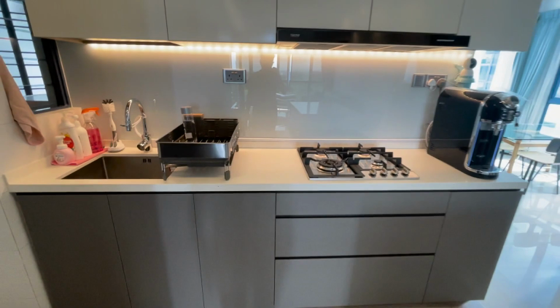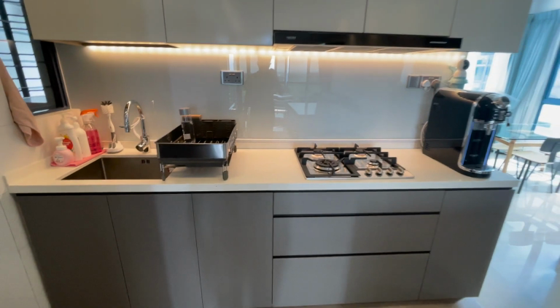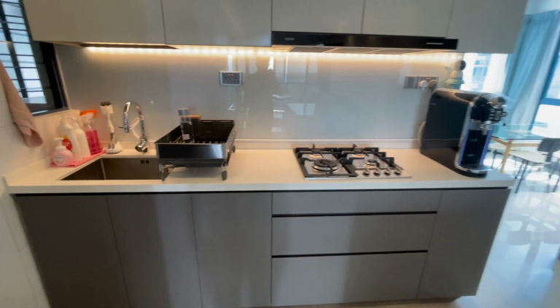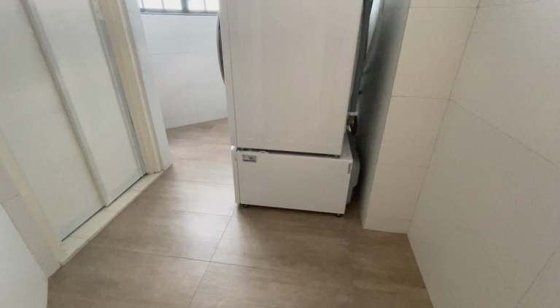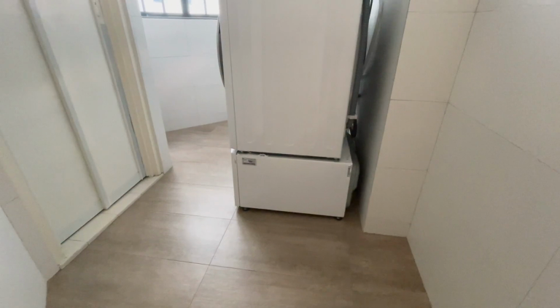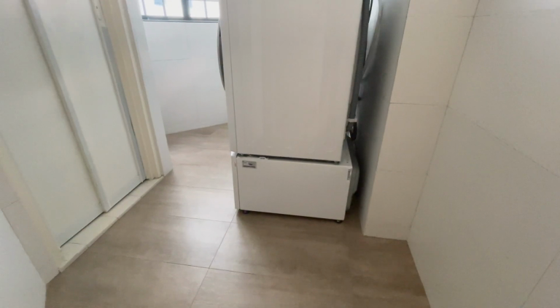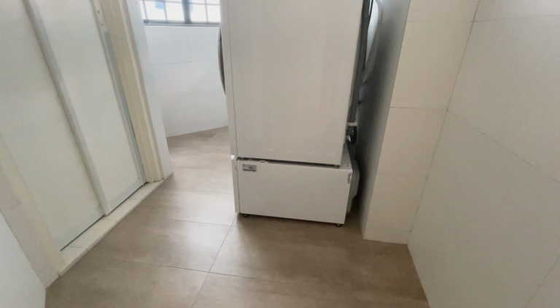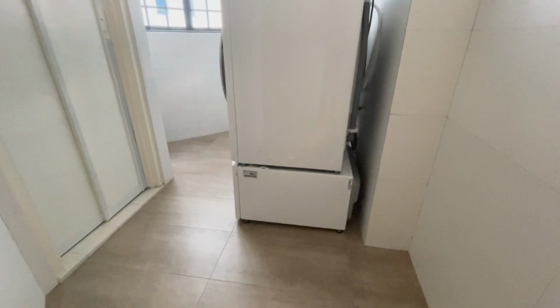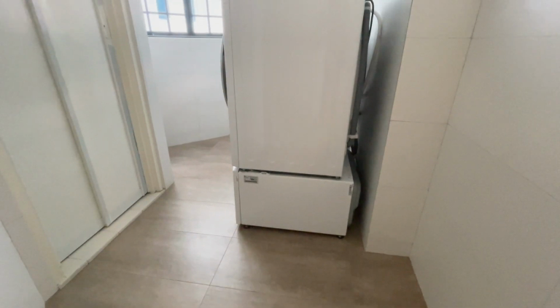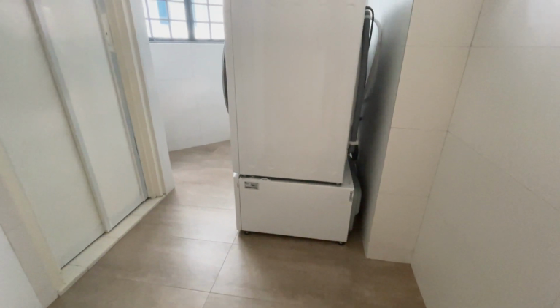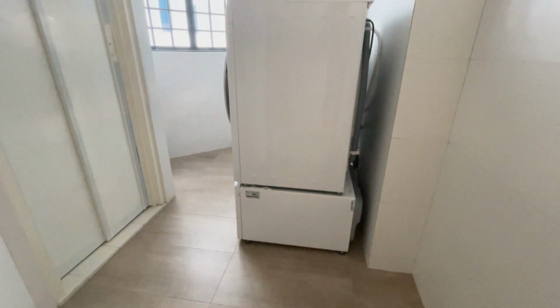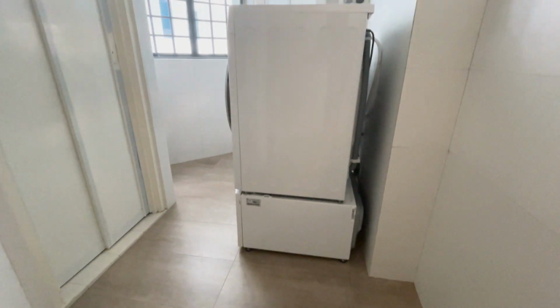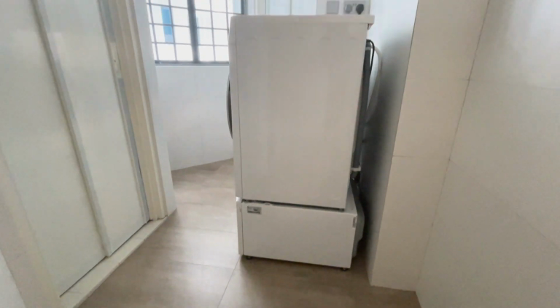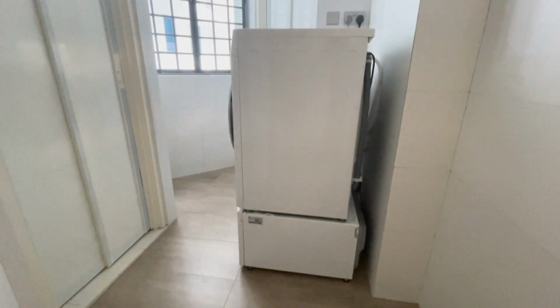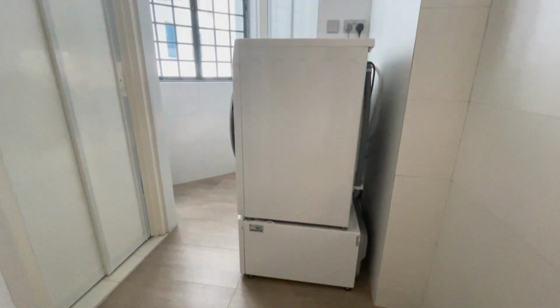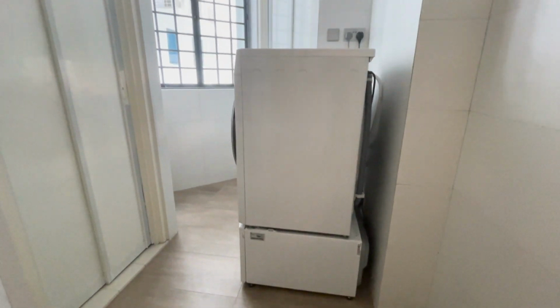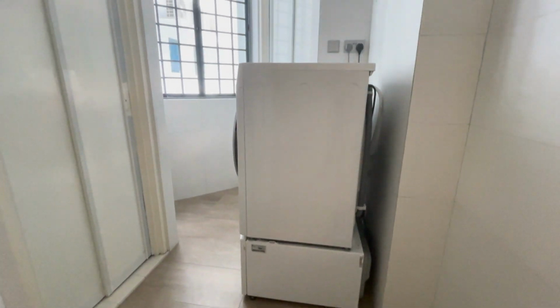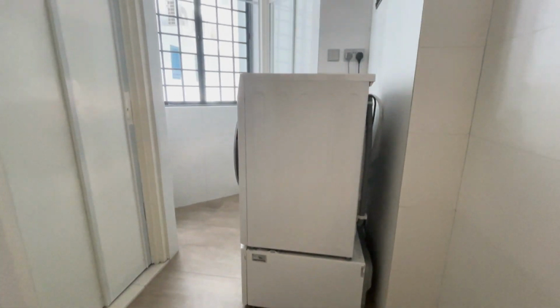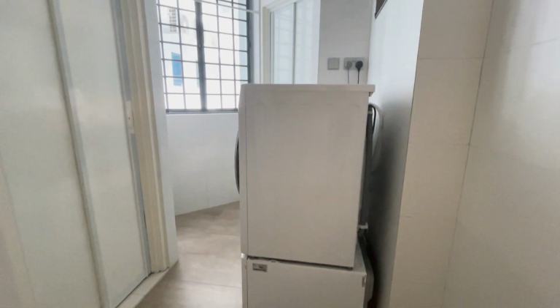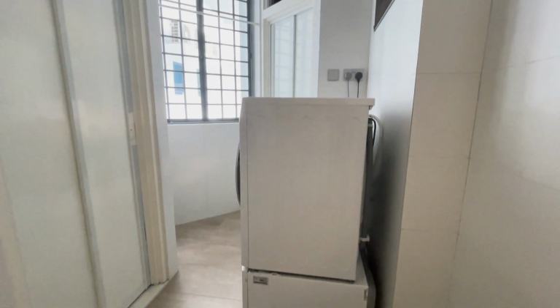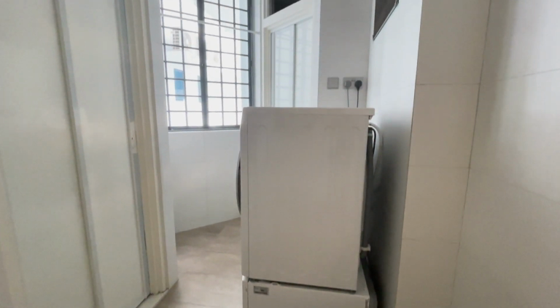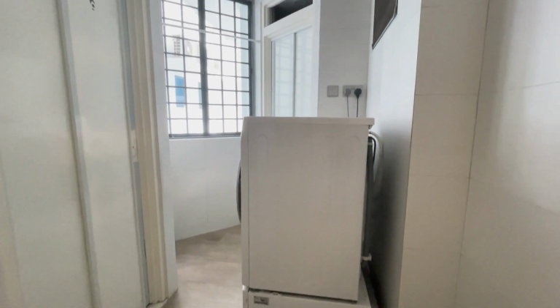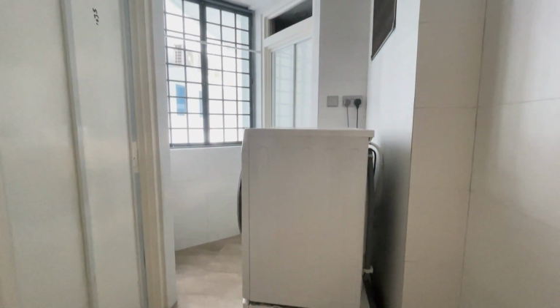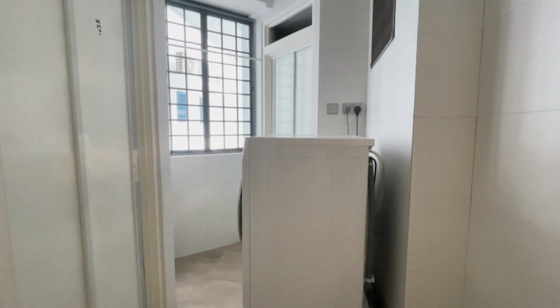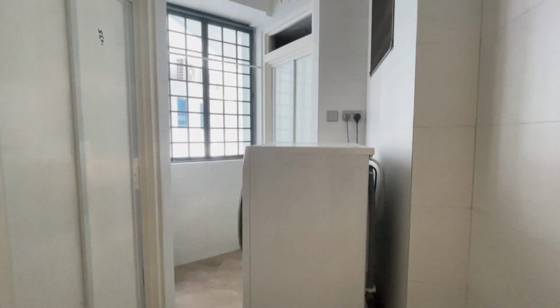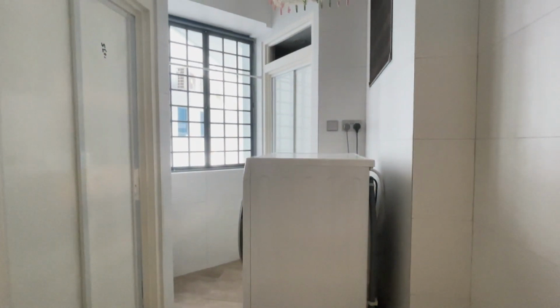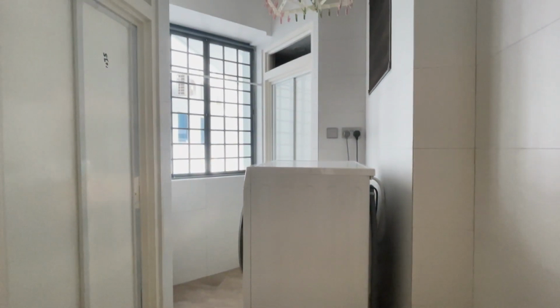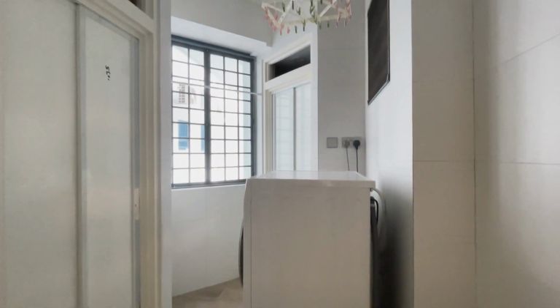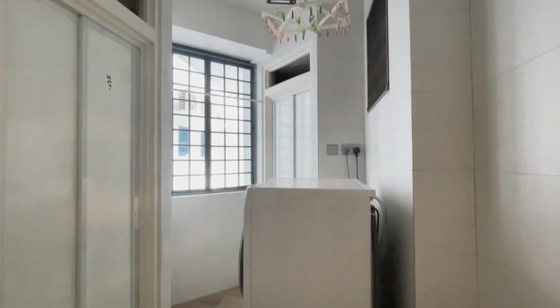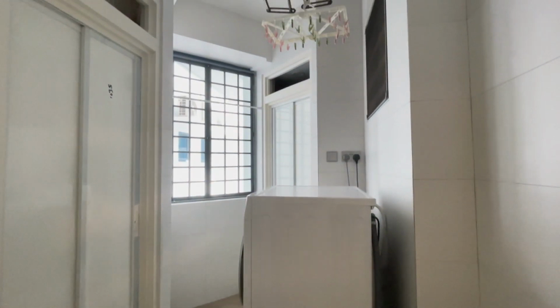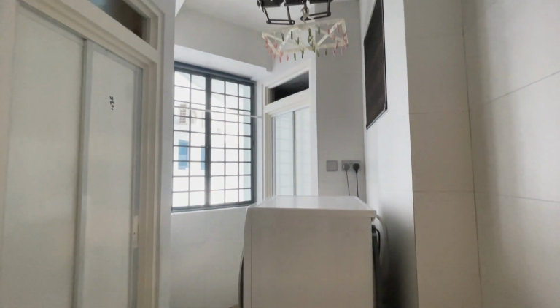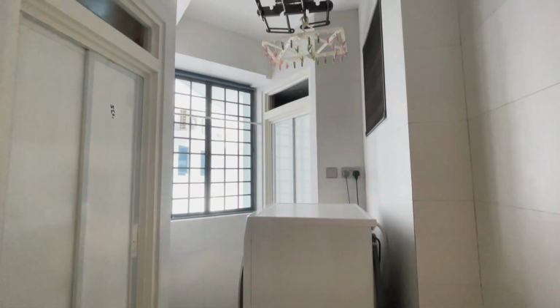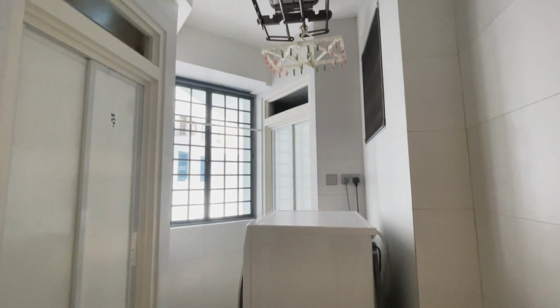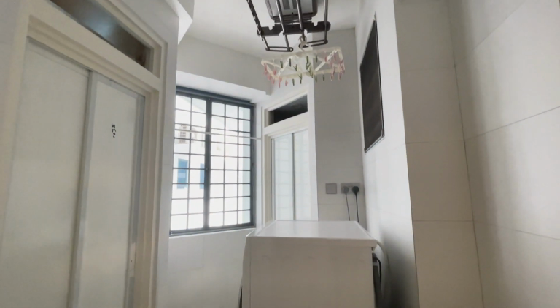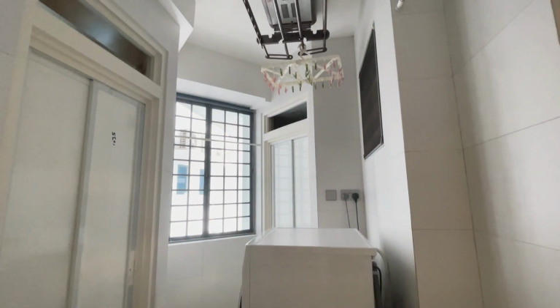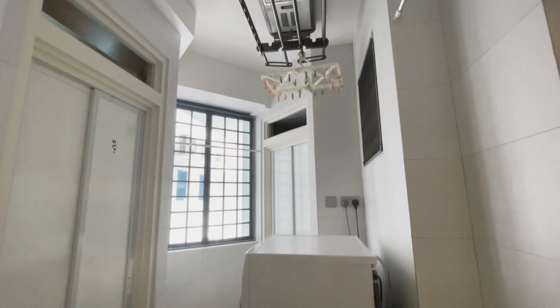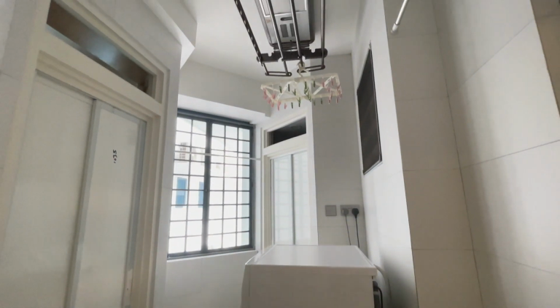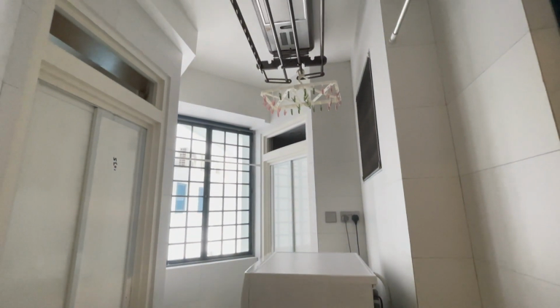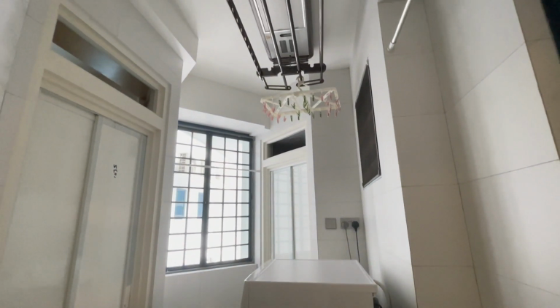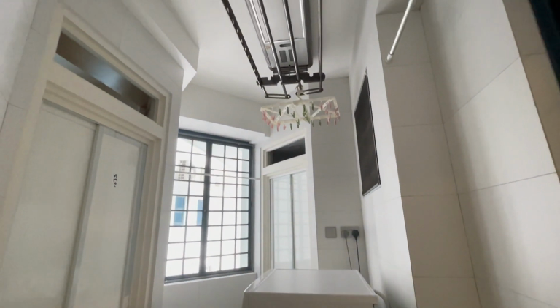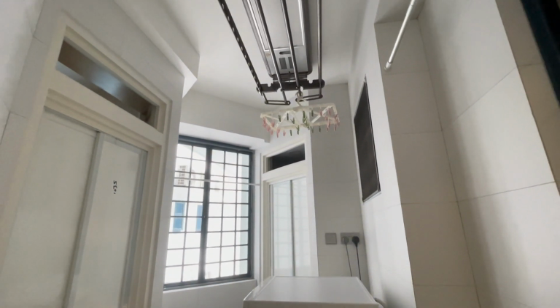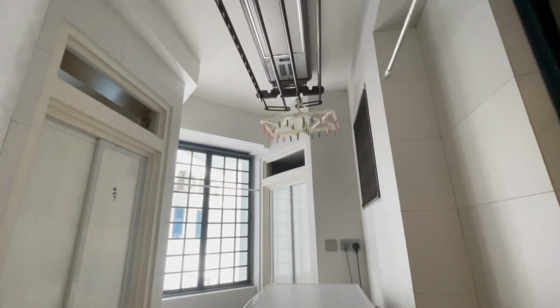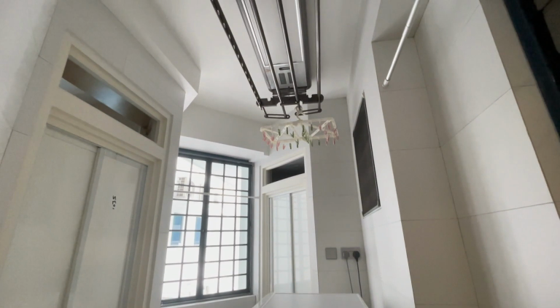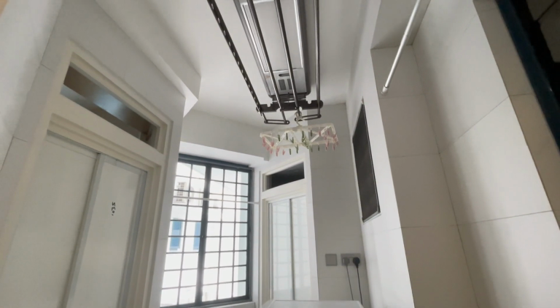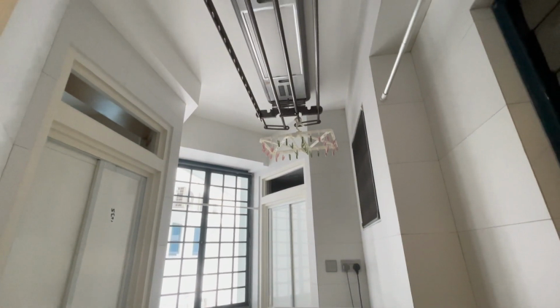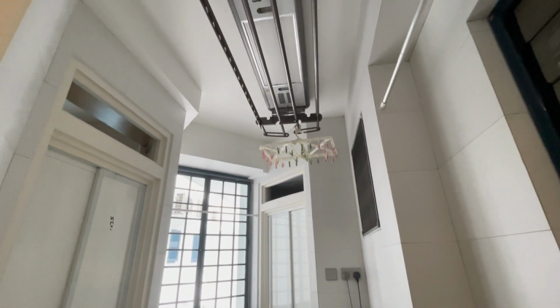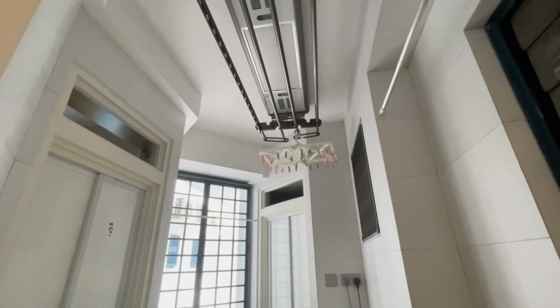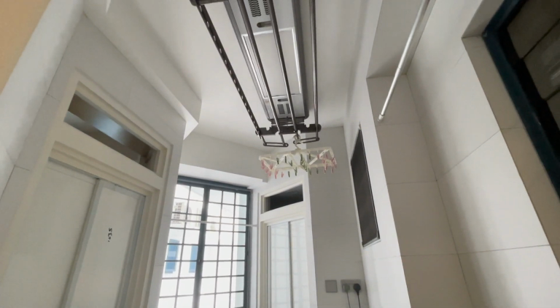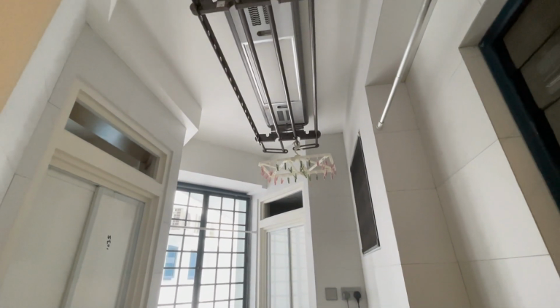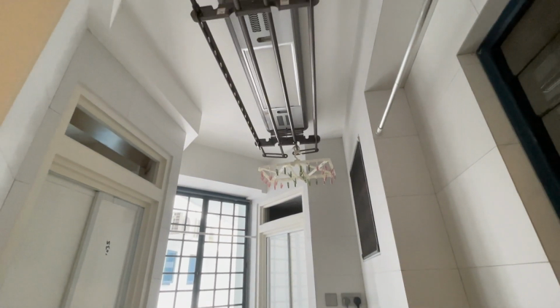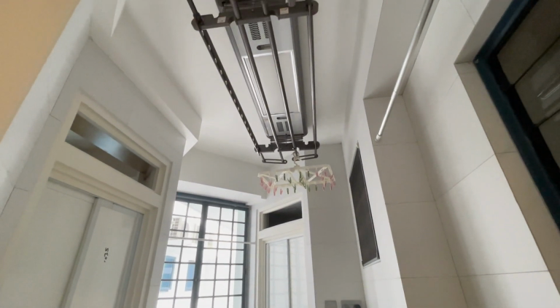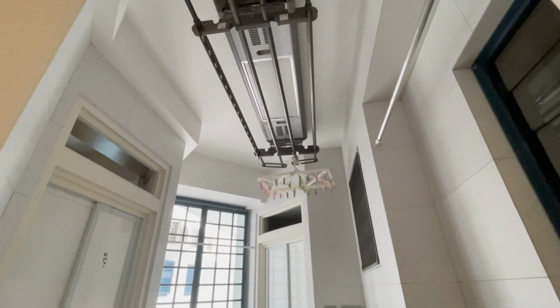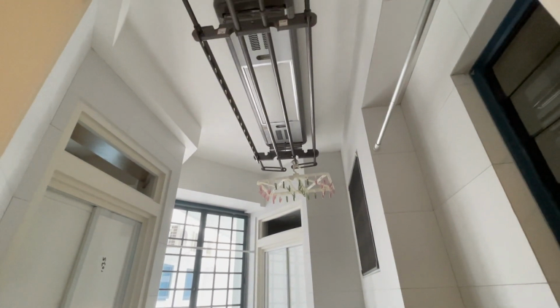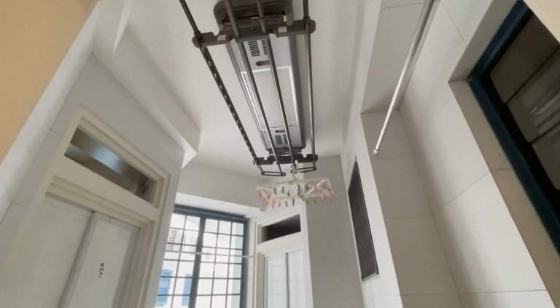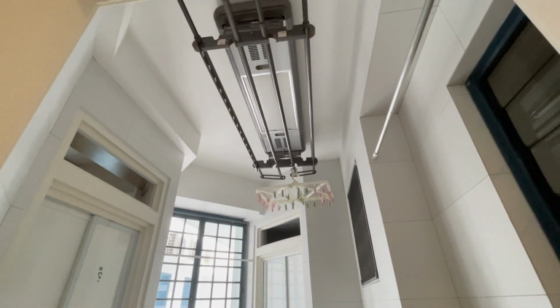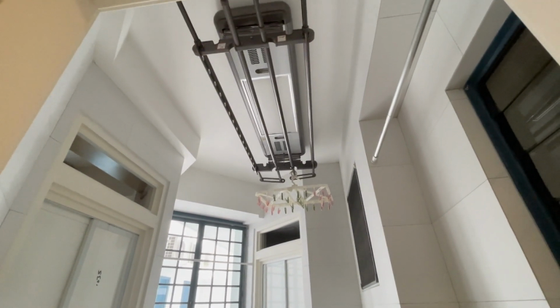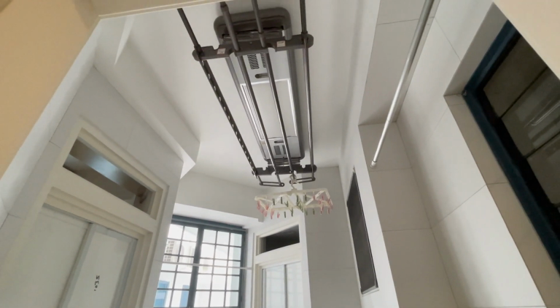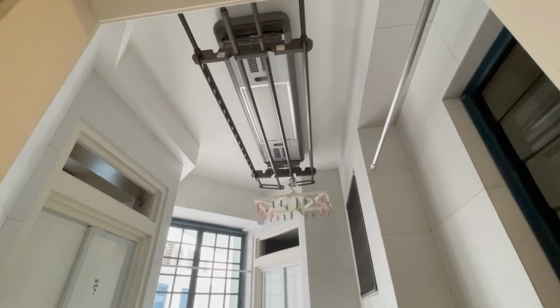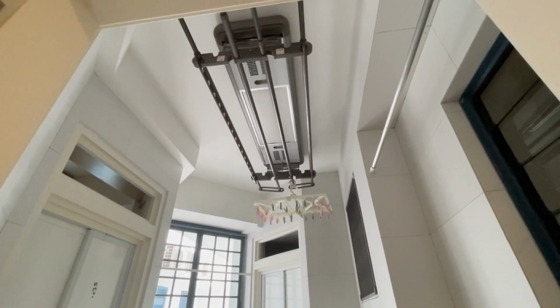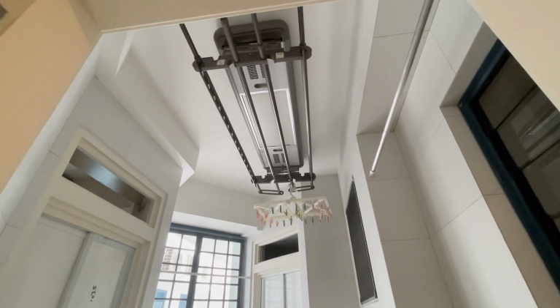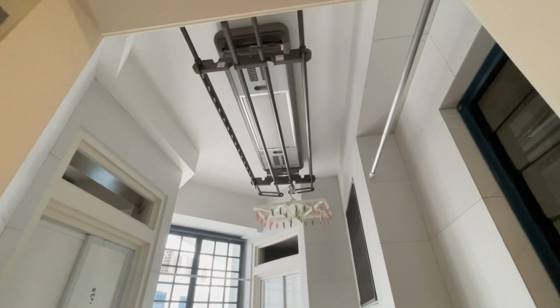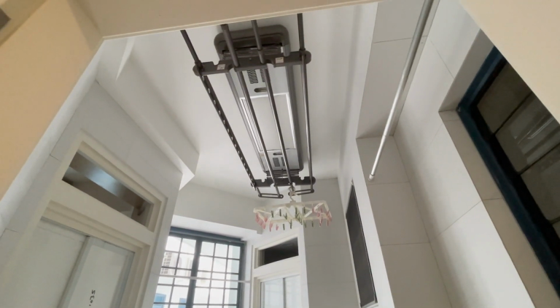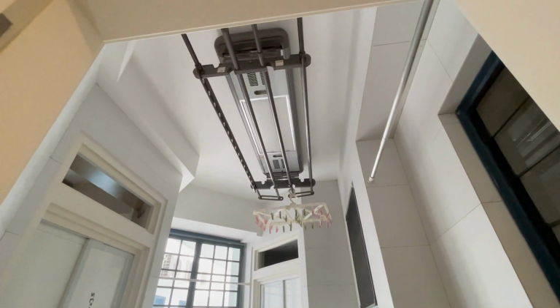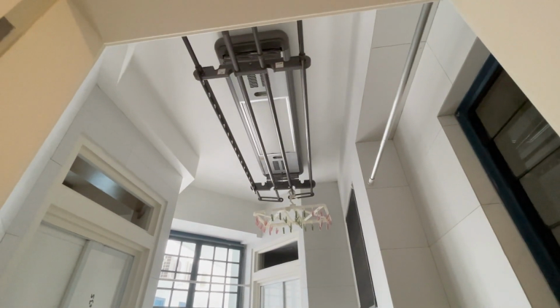Behind the kitchen door there is a yard, utility room, and WC. Currently the owner is using it as a helper's room.